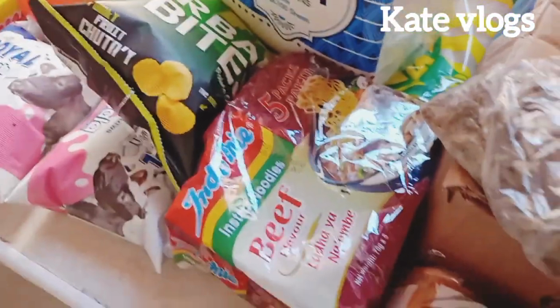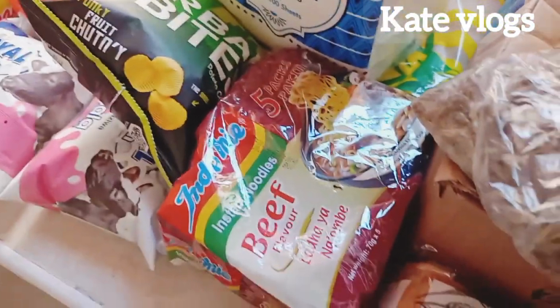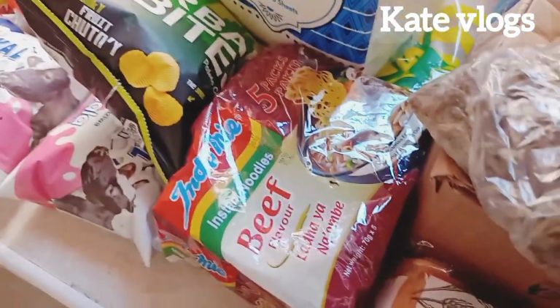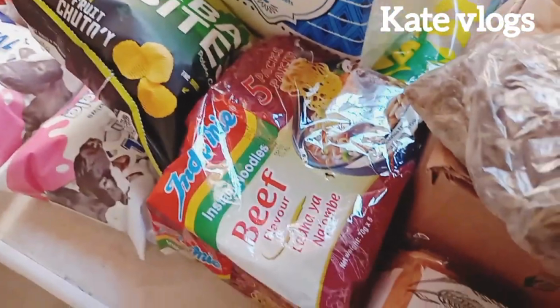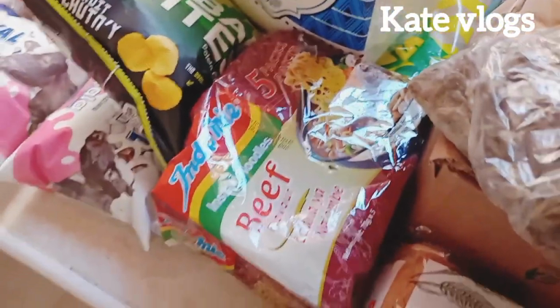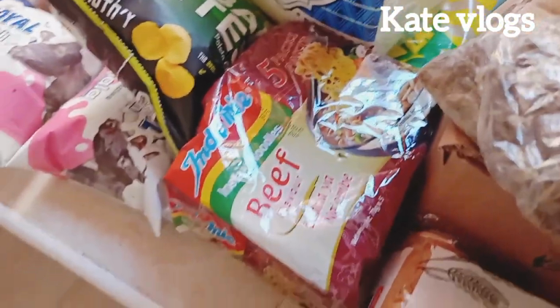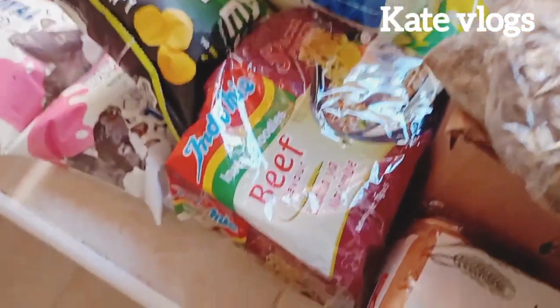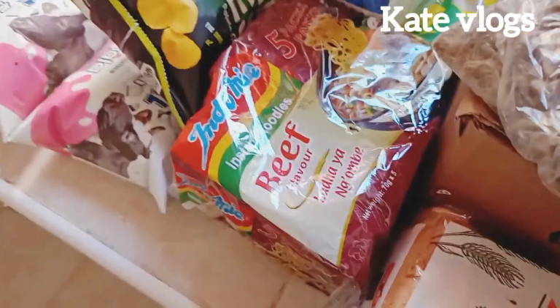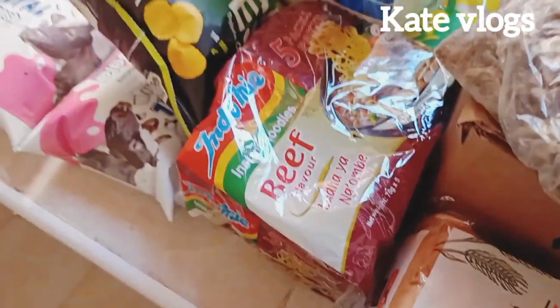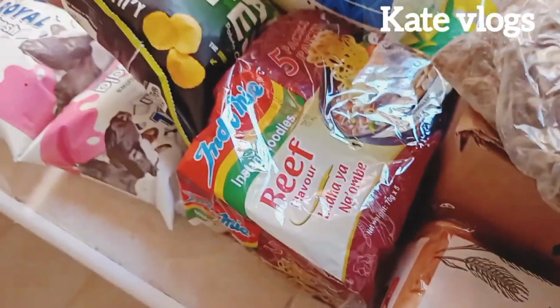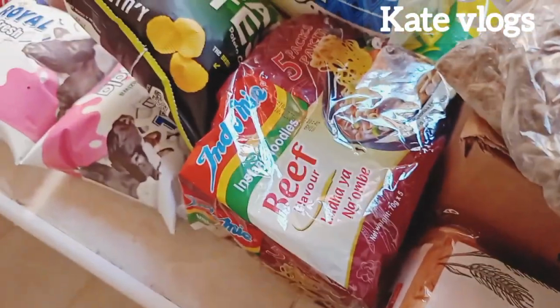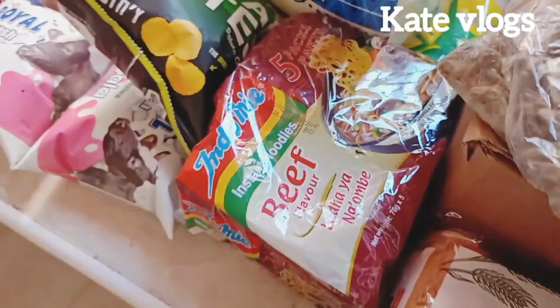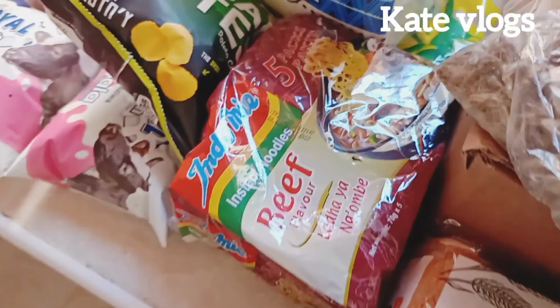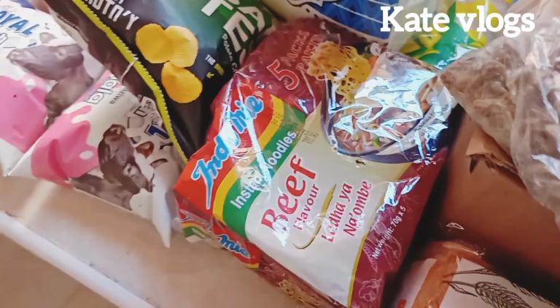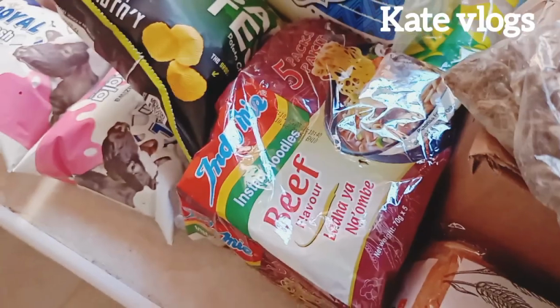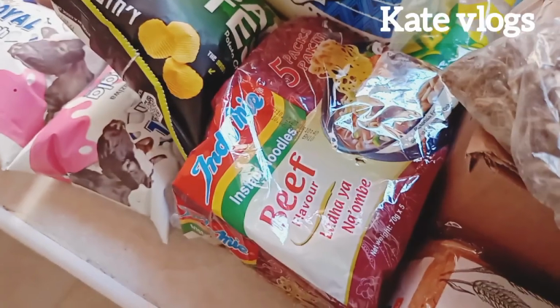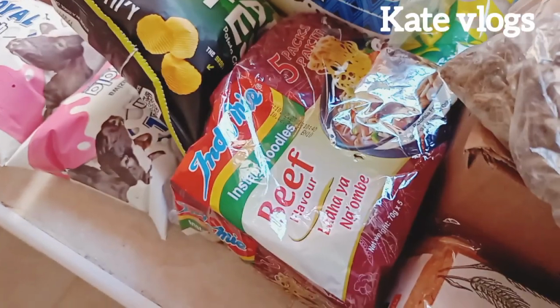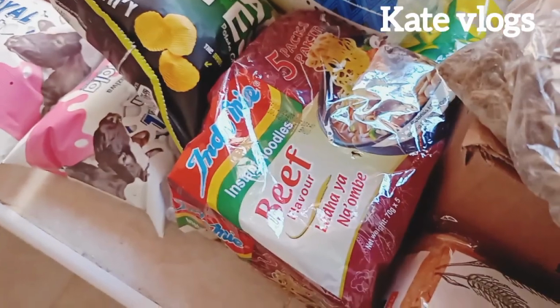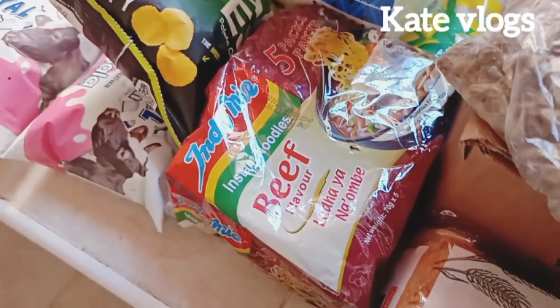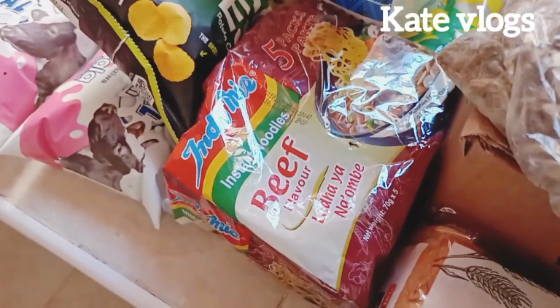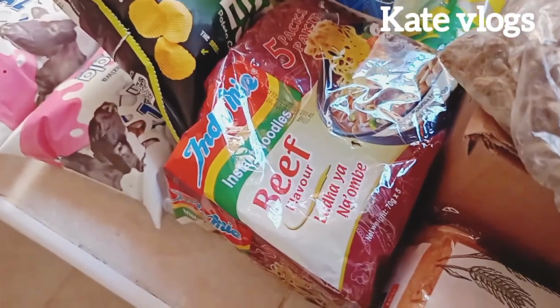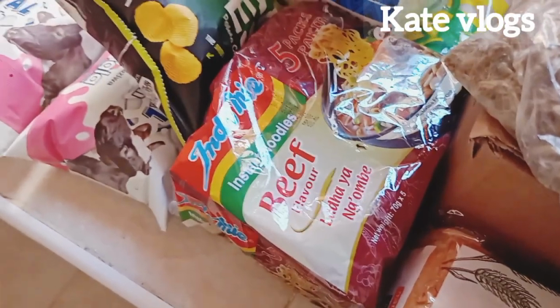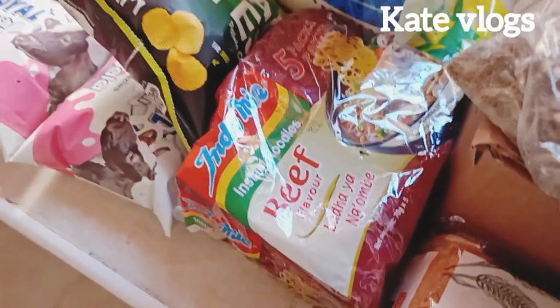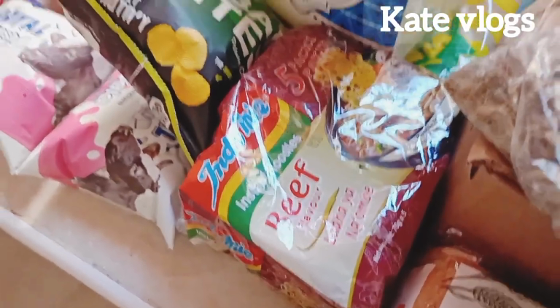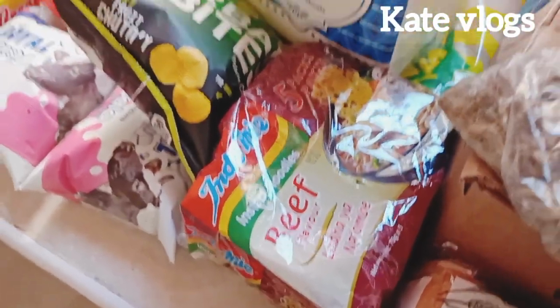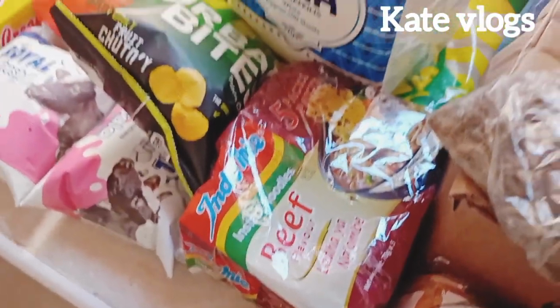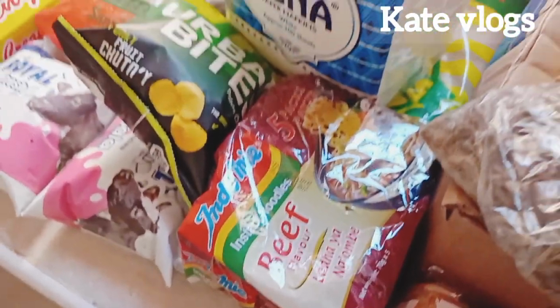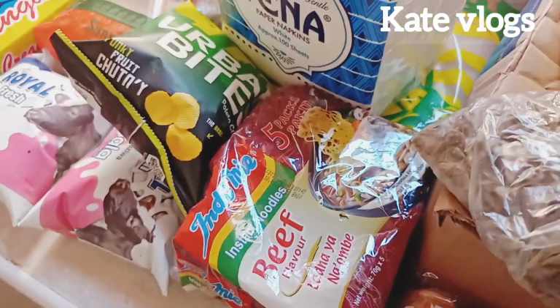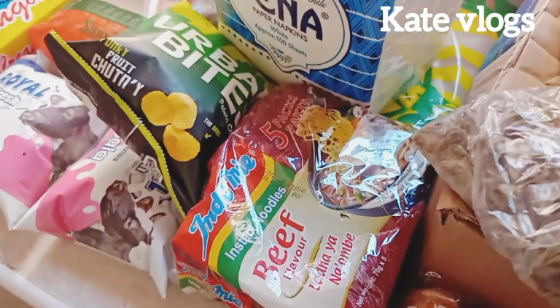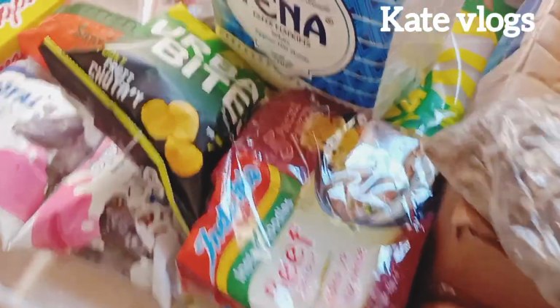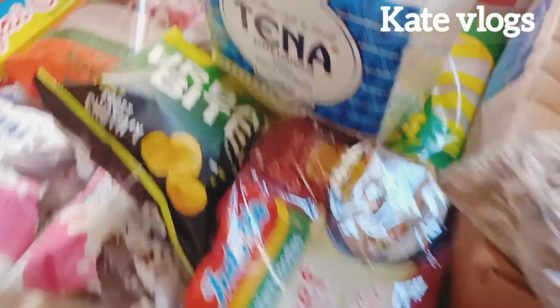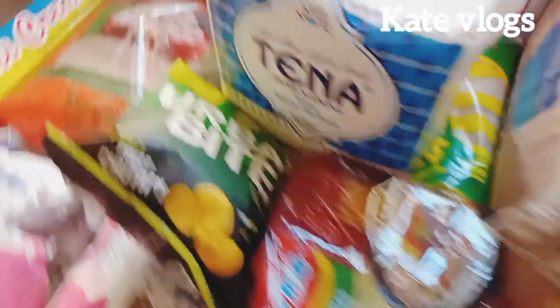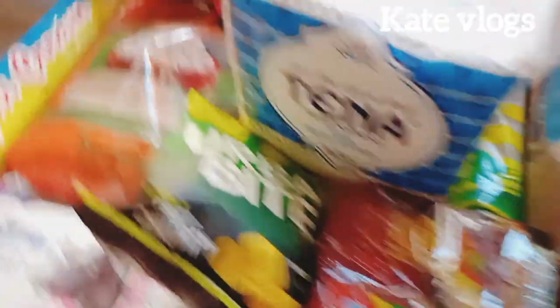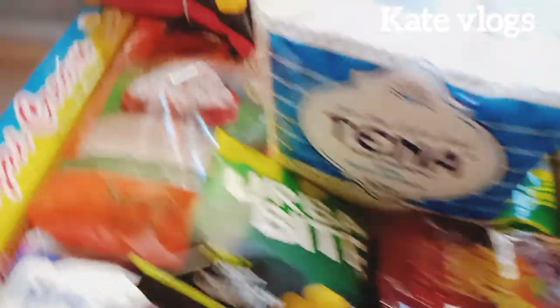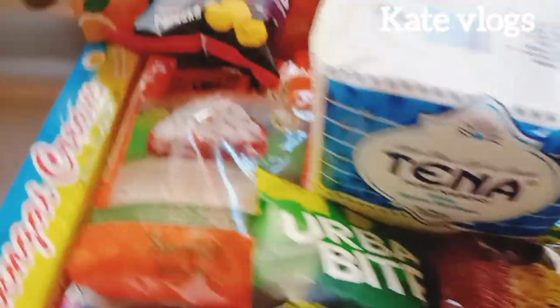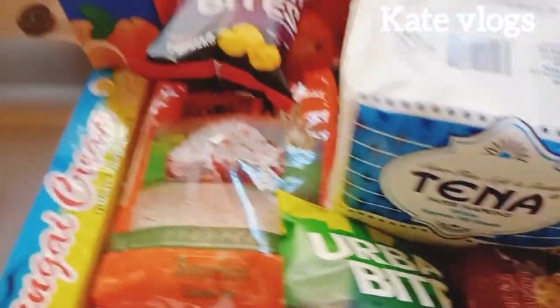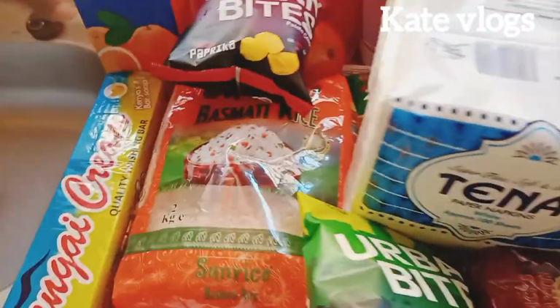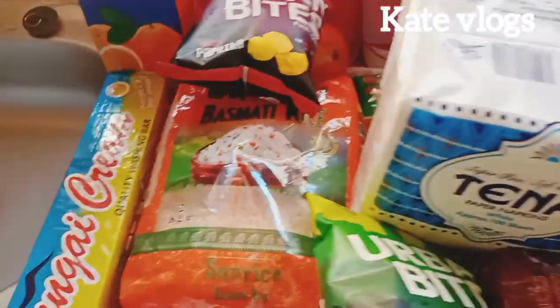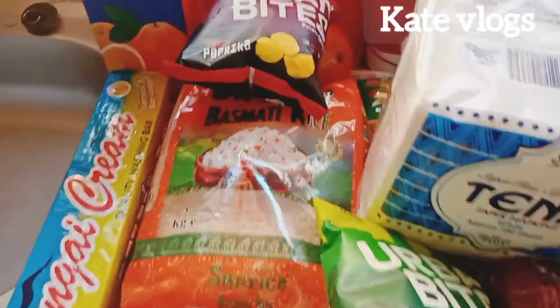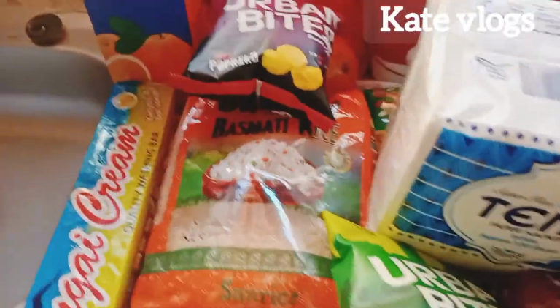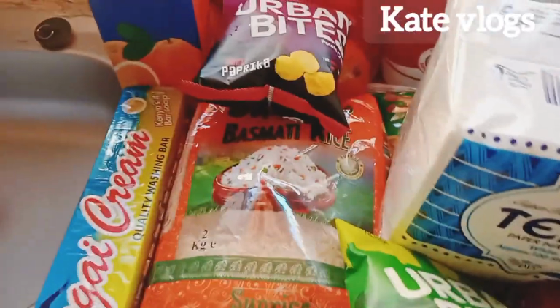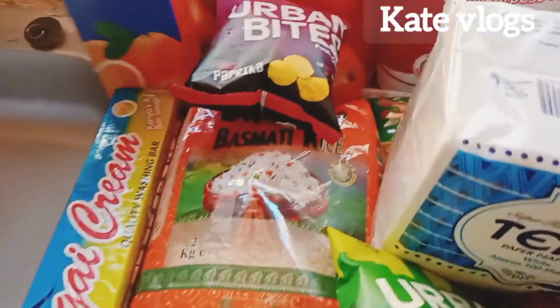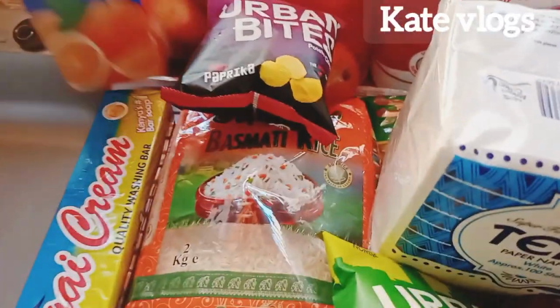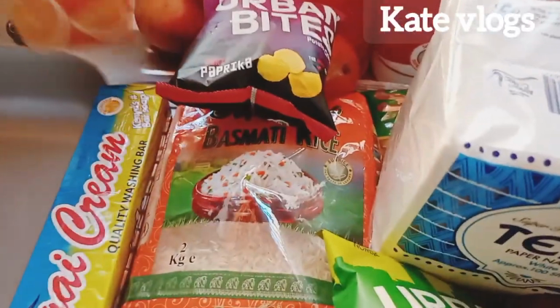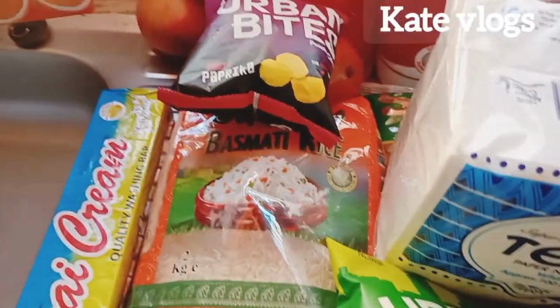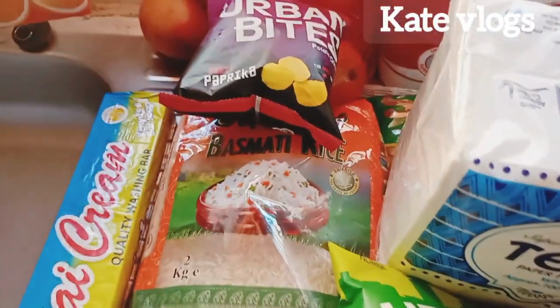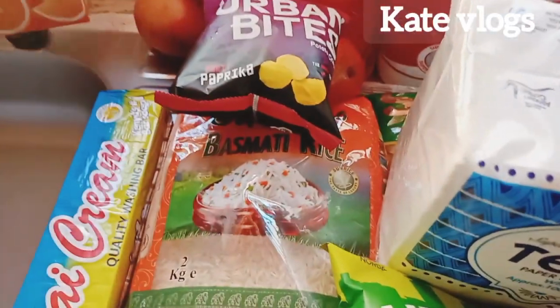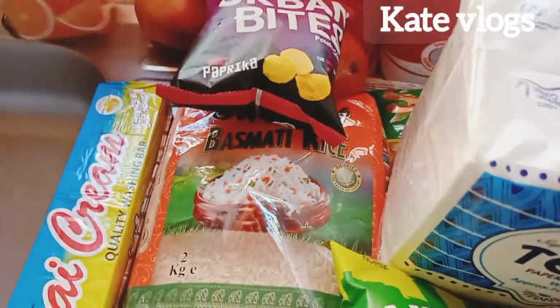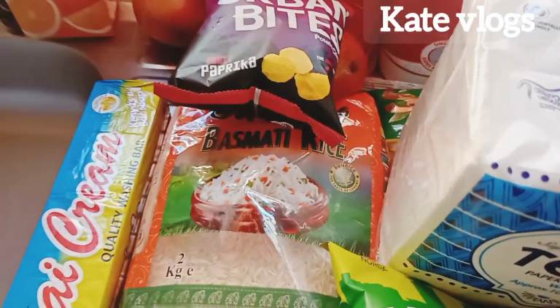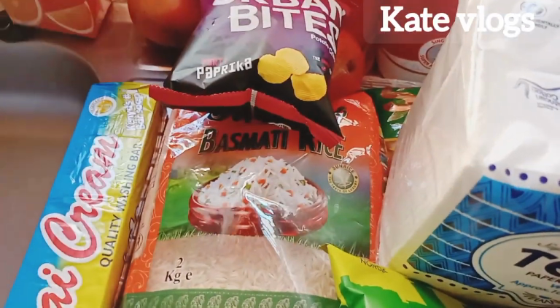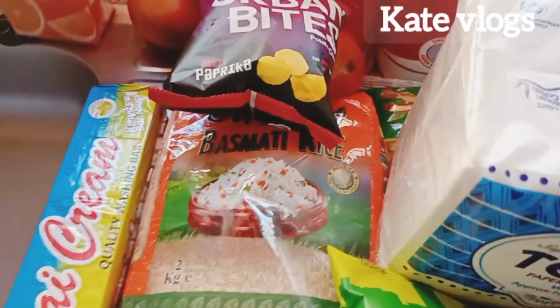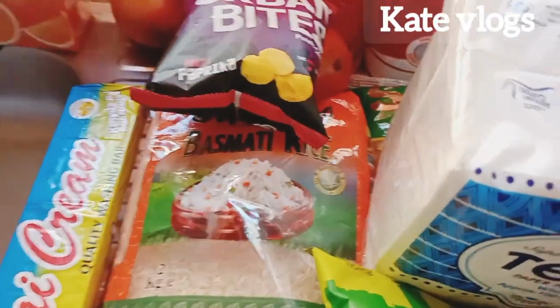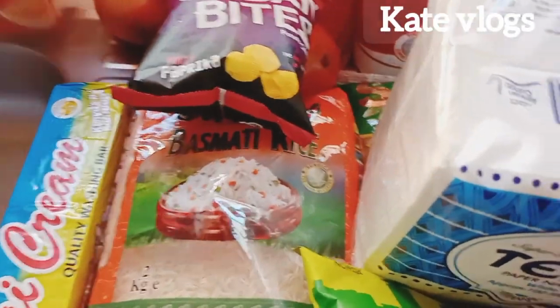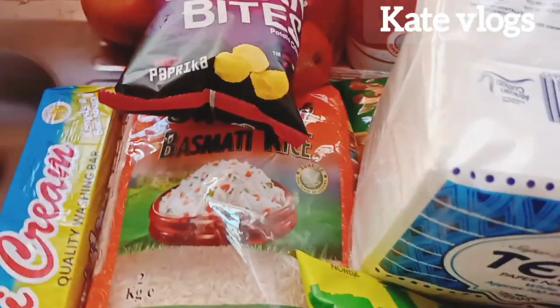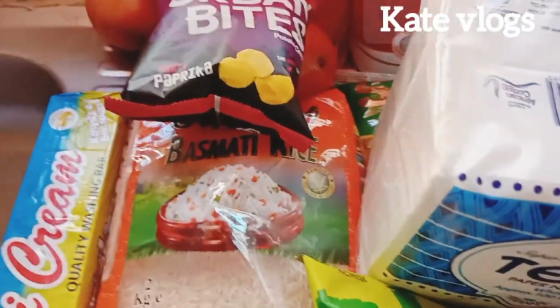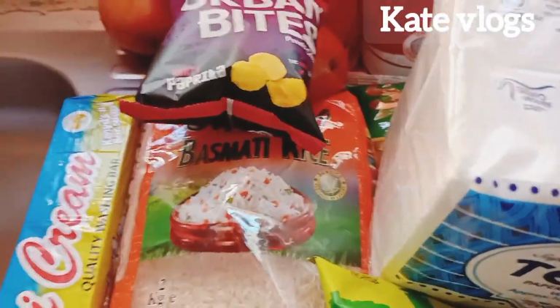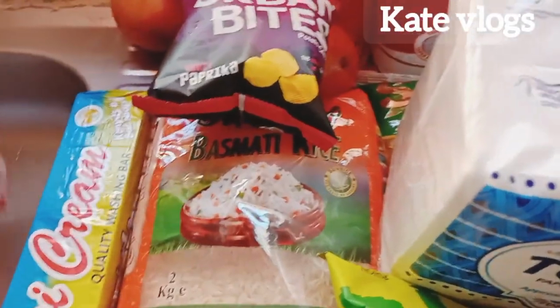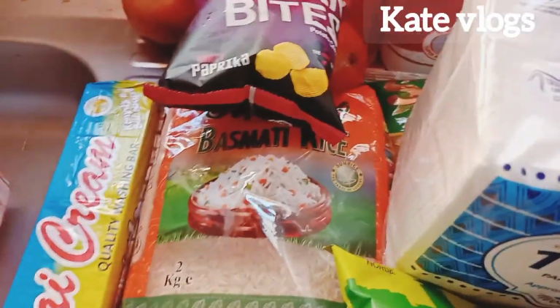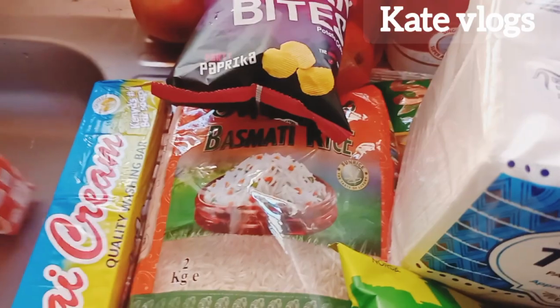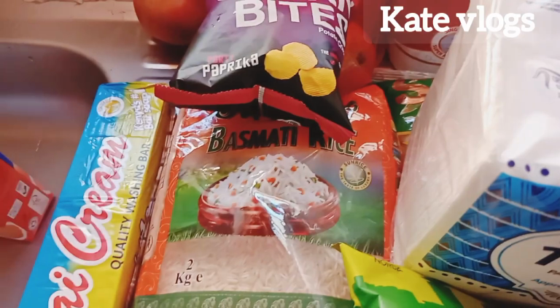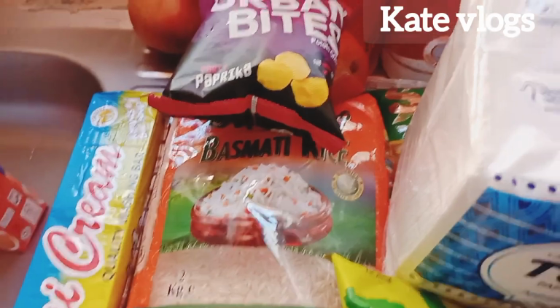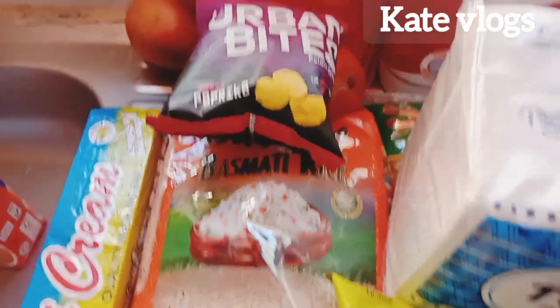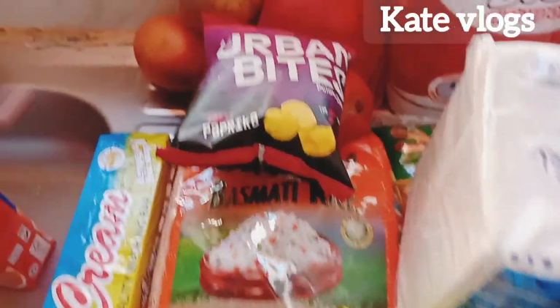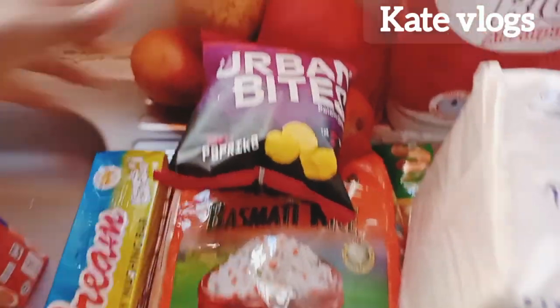I also bought beef noodles, because we are not lovers of spaghetti.